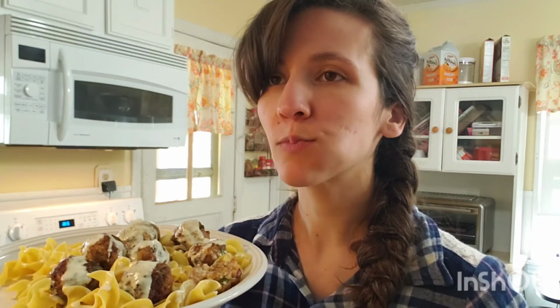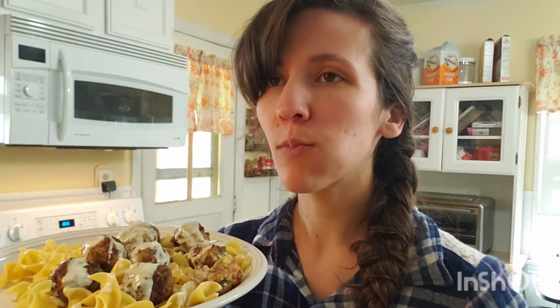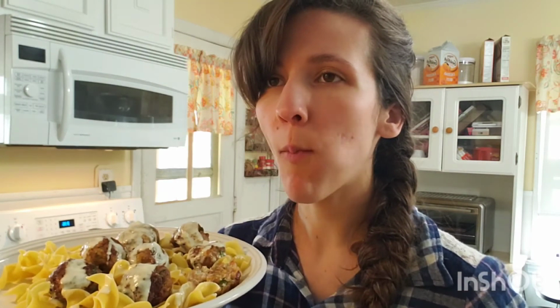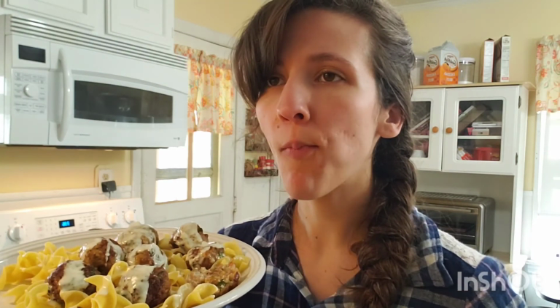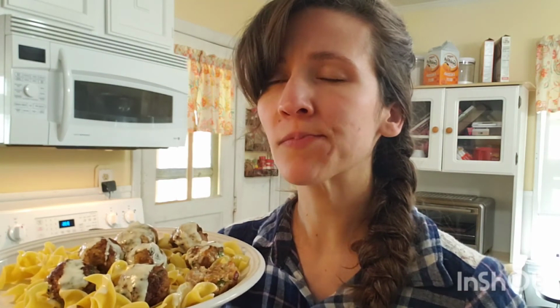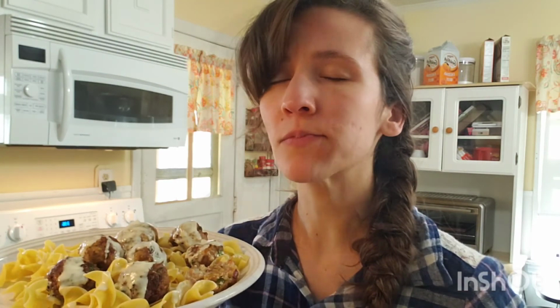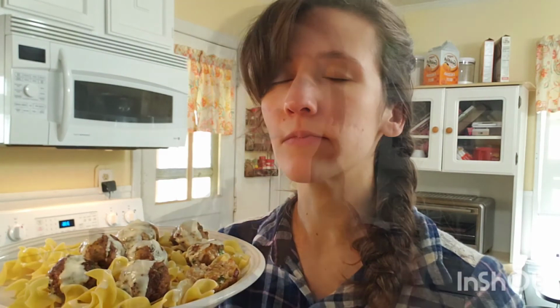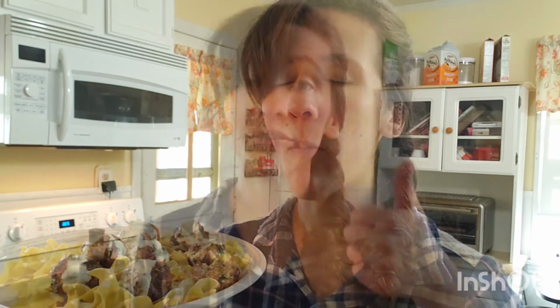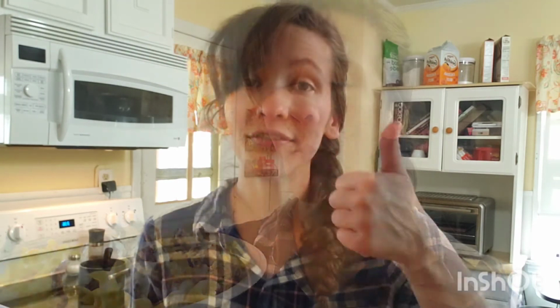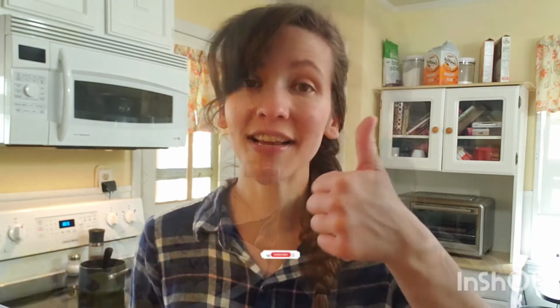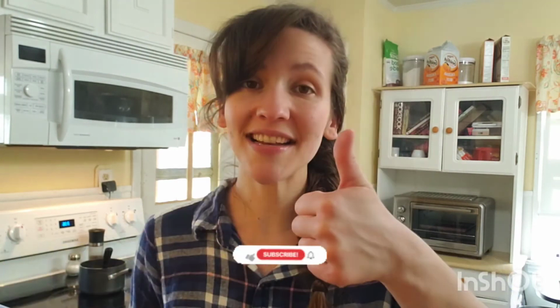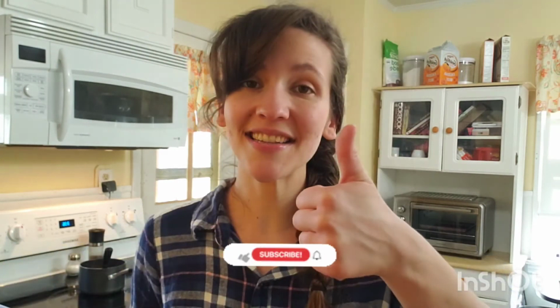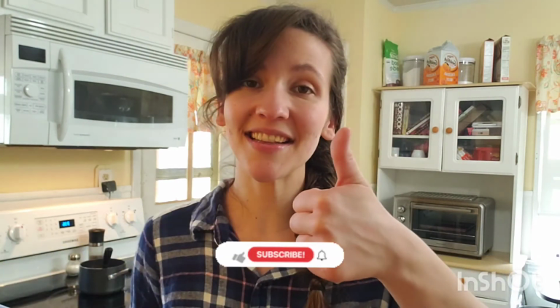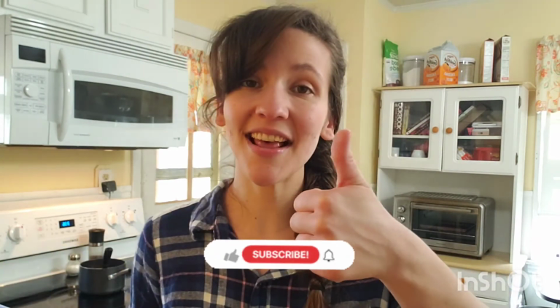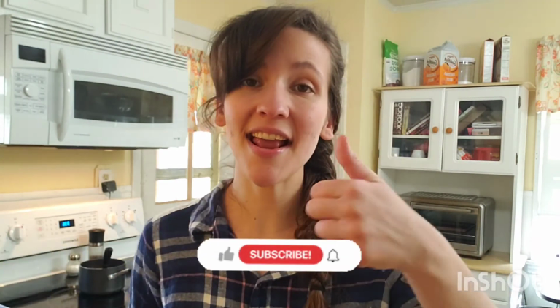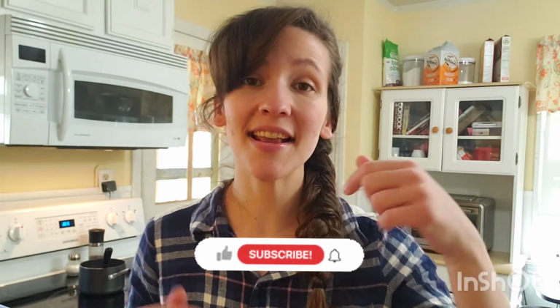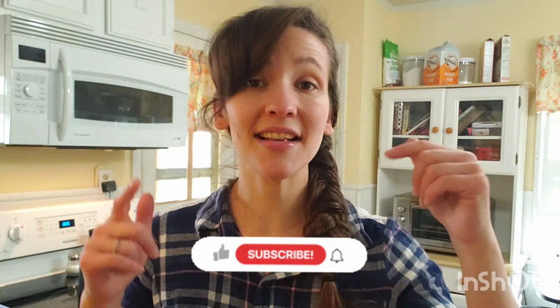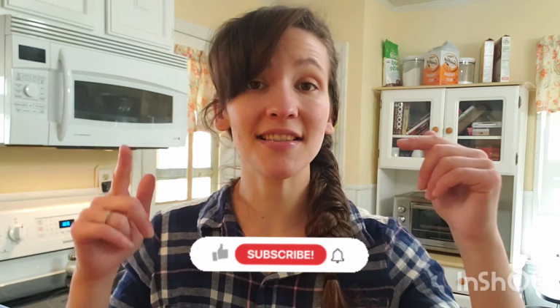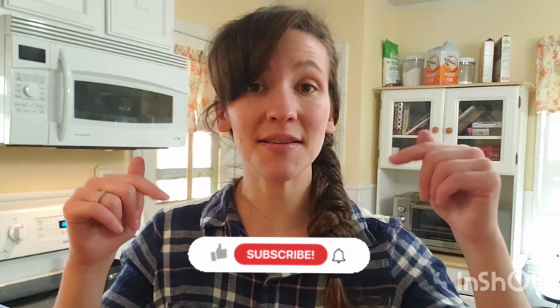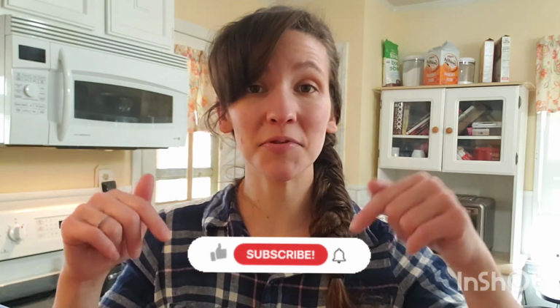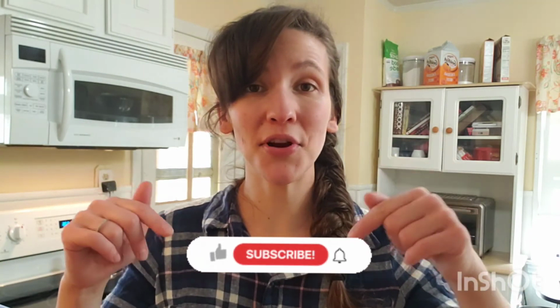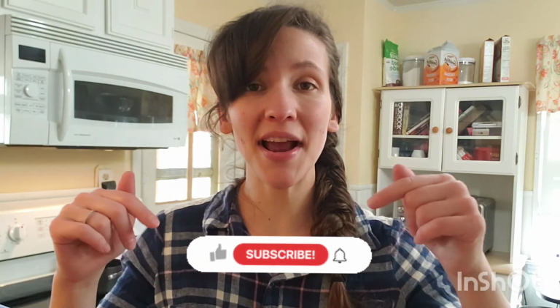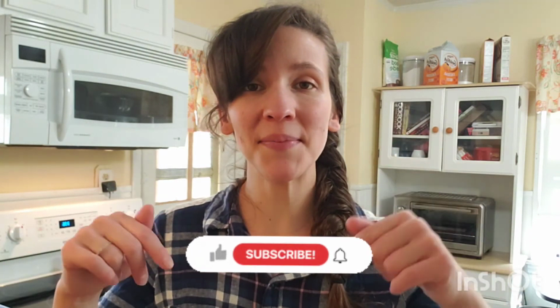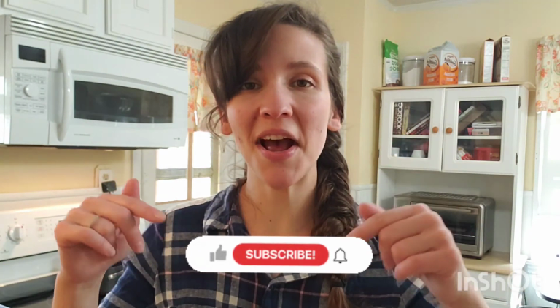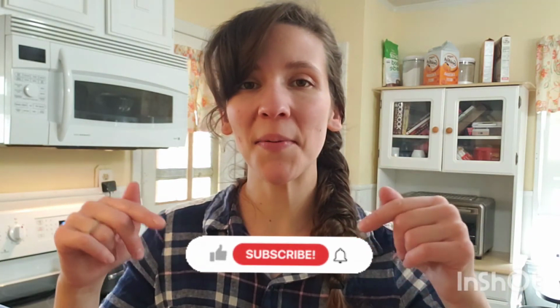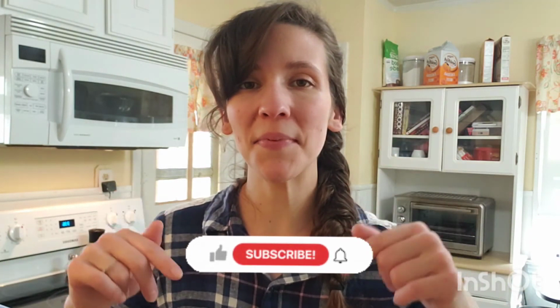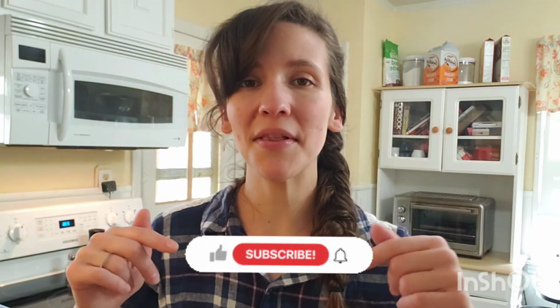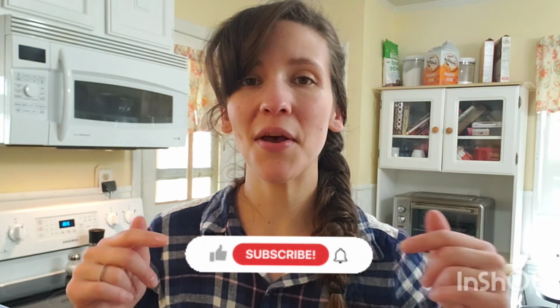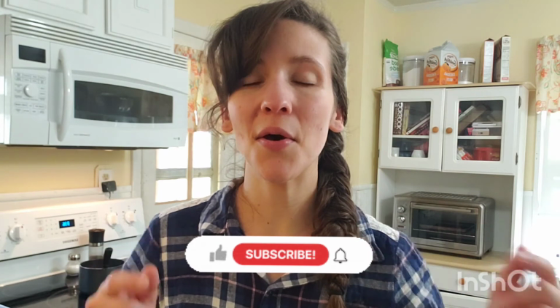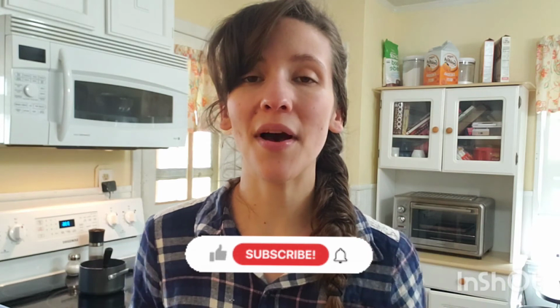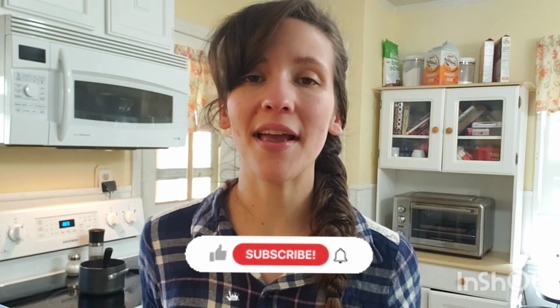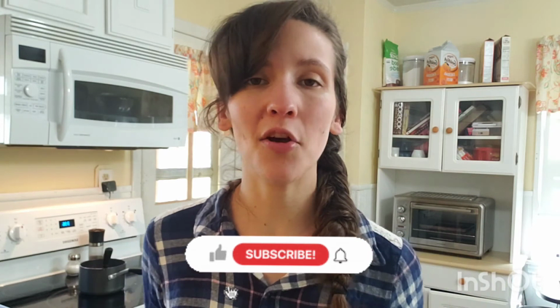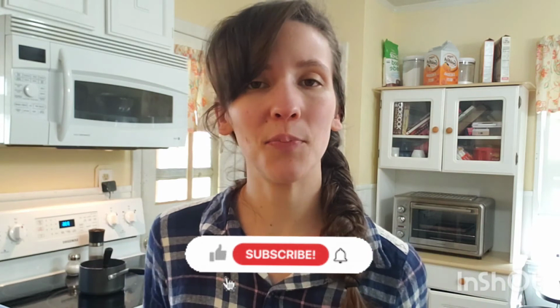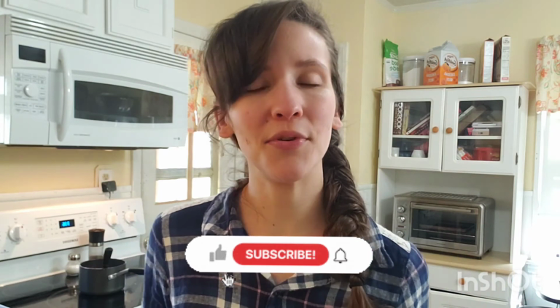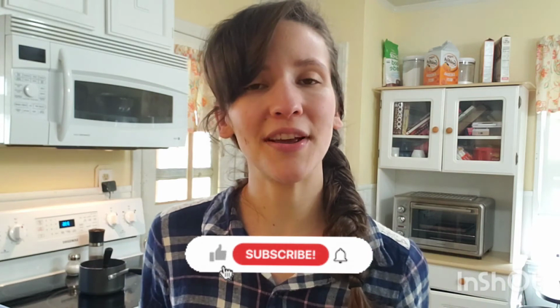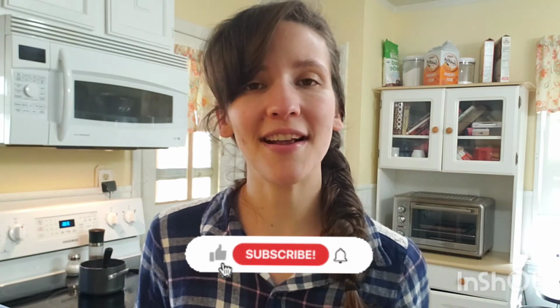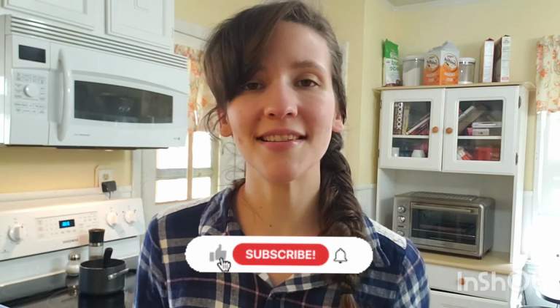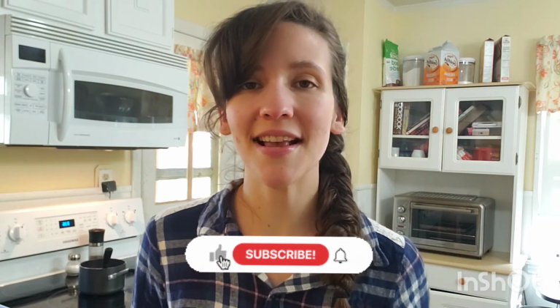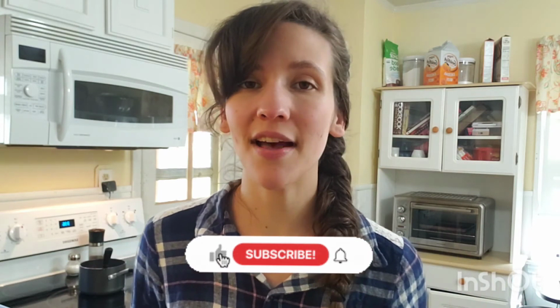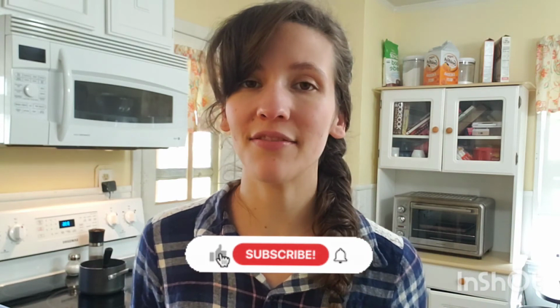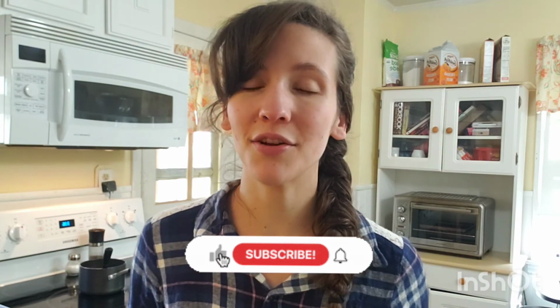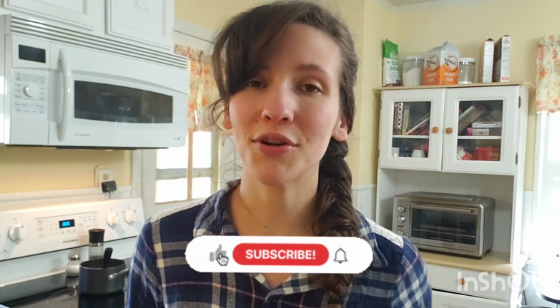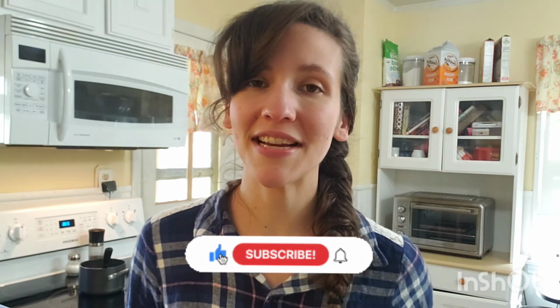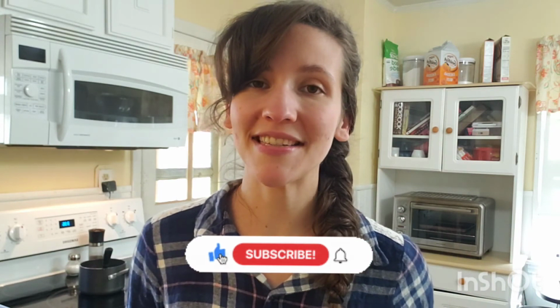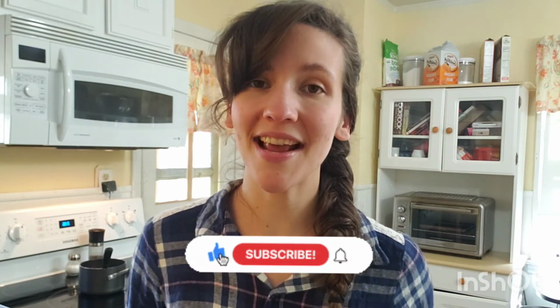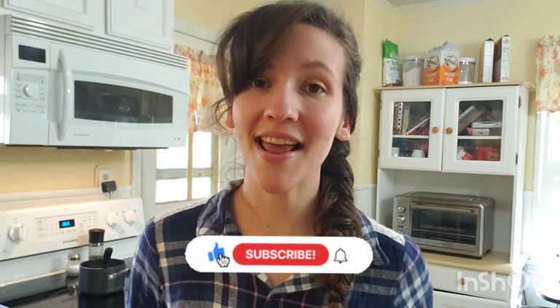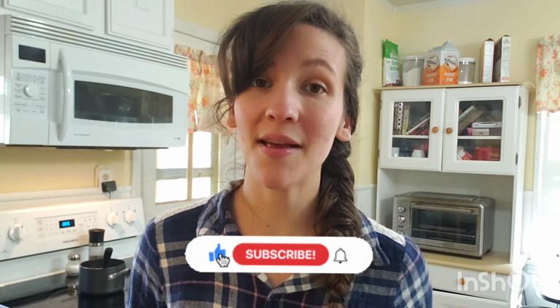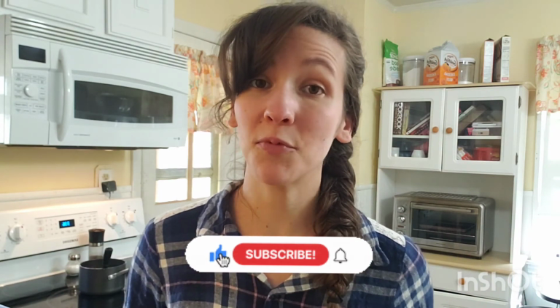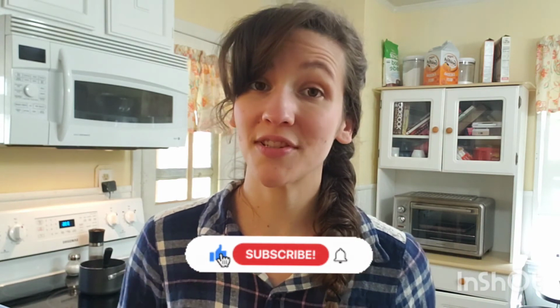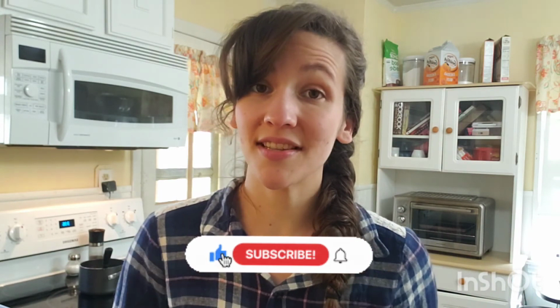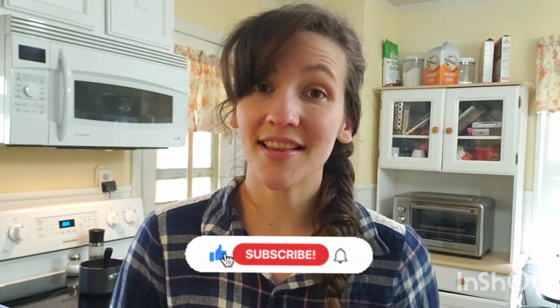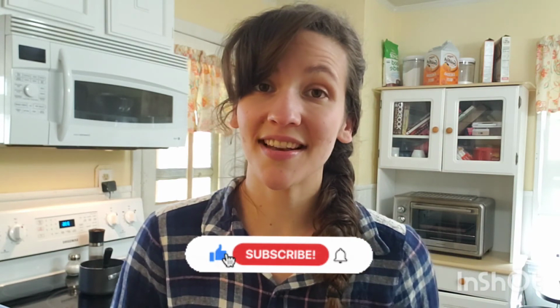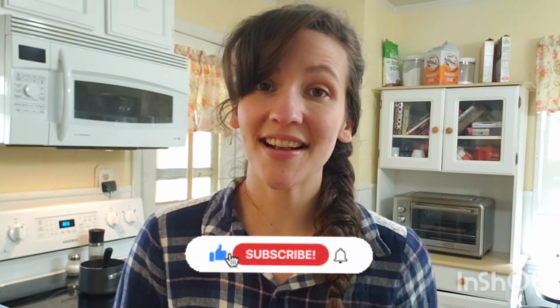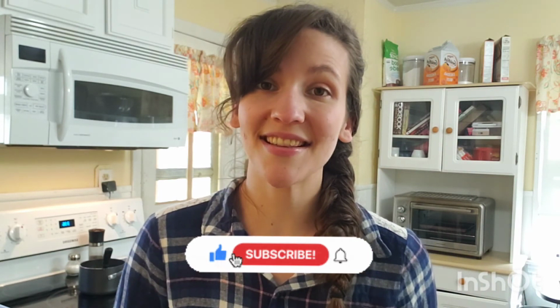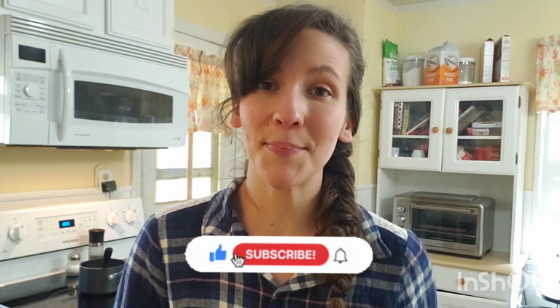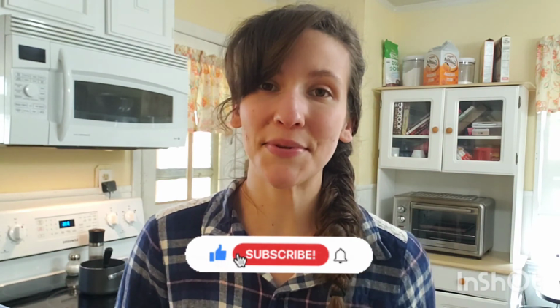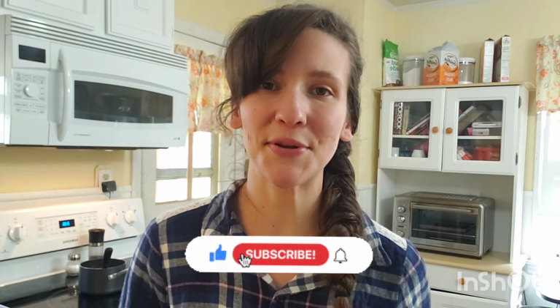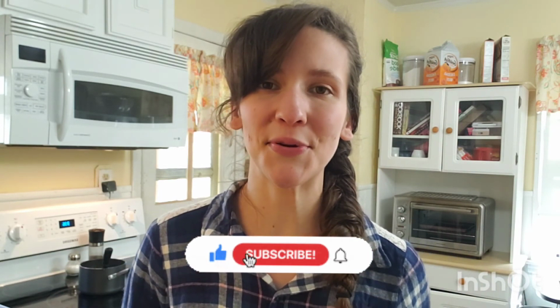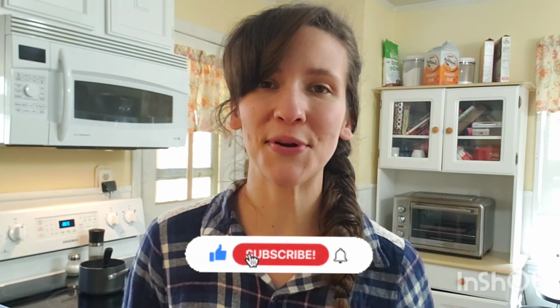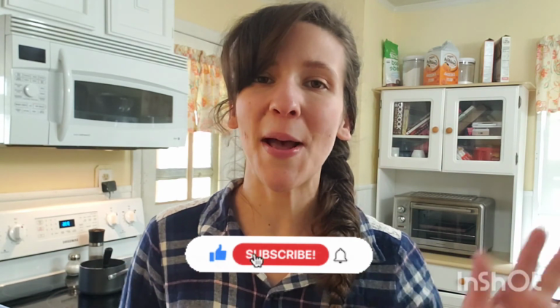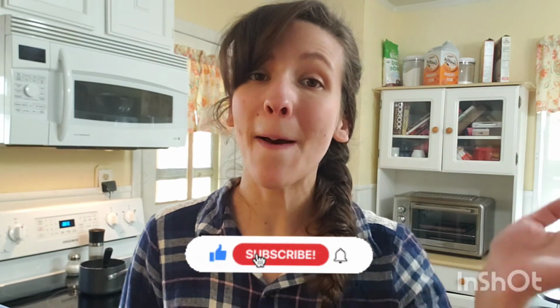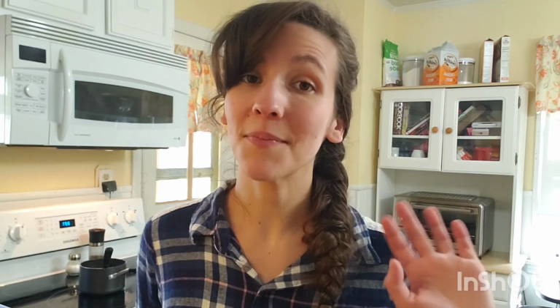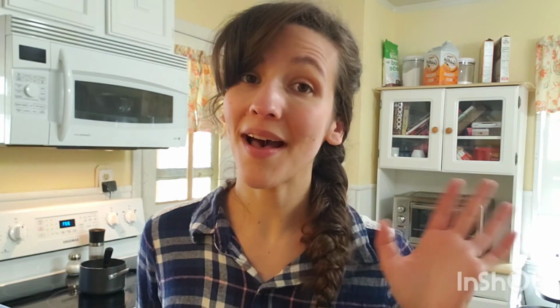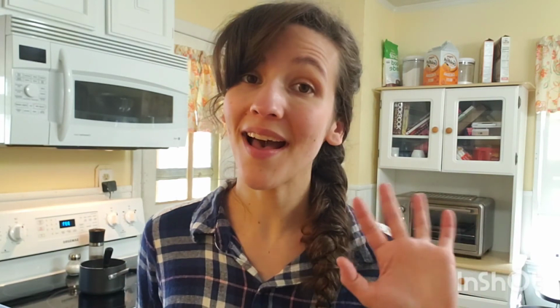Mmm. Don't forget to like and subscribe down below. I hope you guys have a great day and we'll see you in the next episode. Bye!